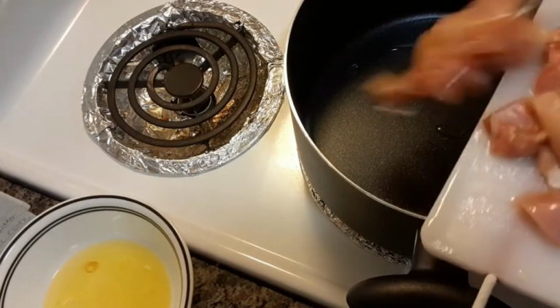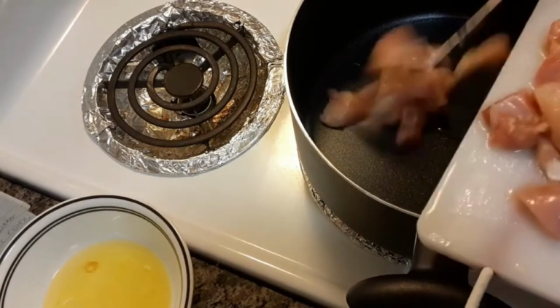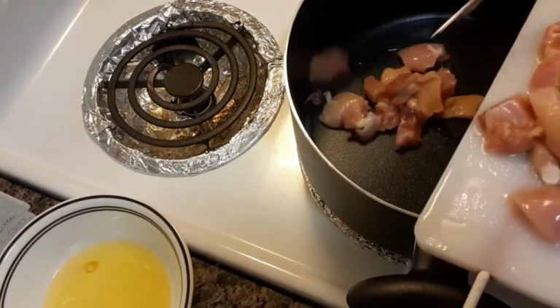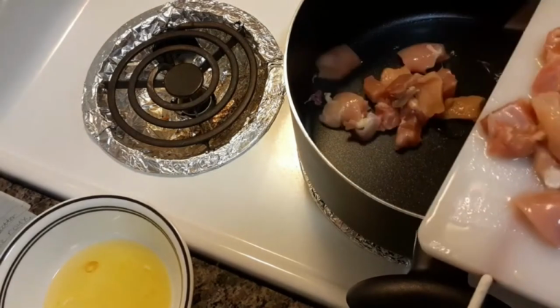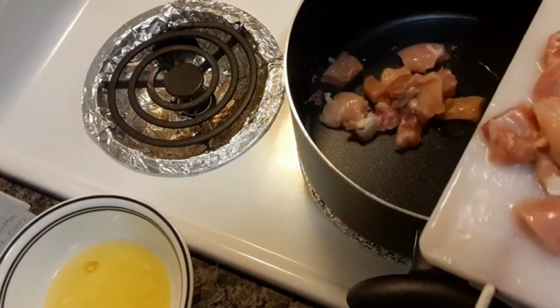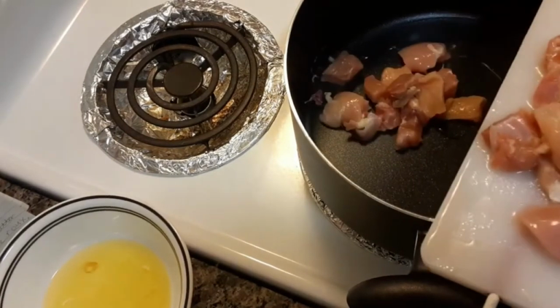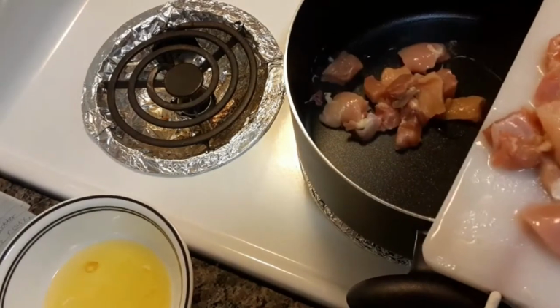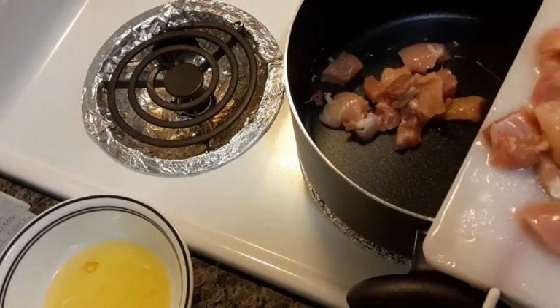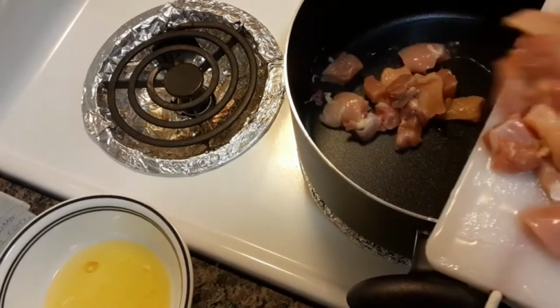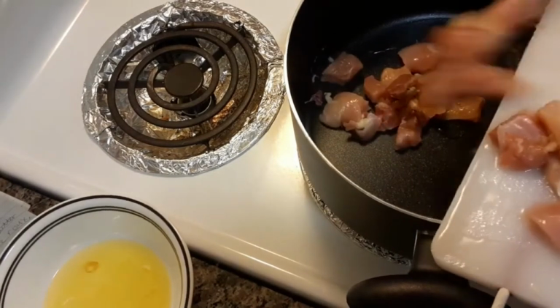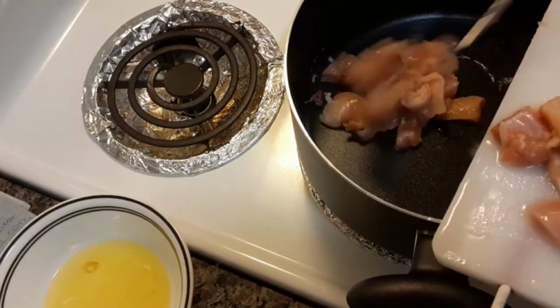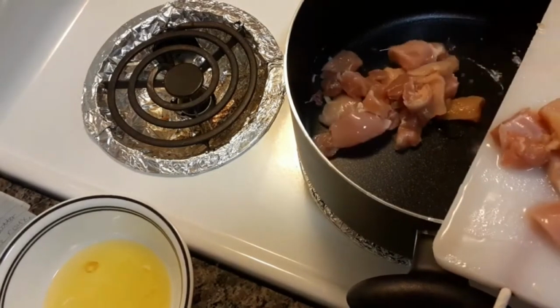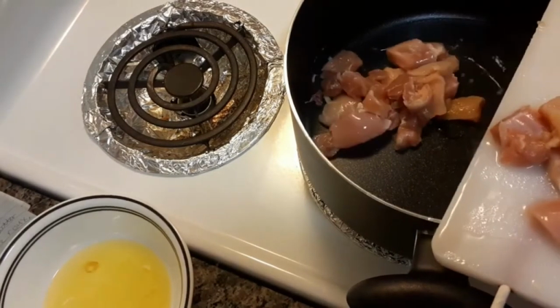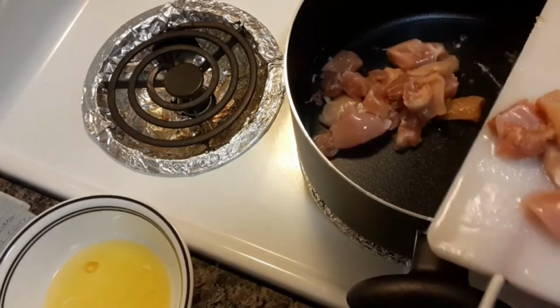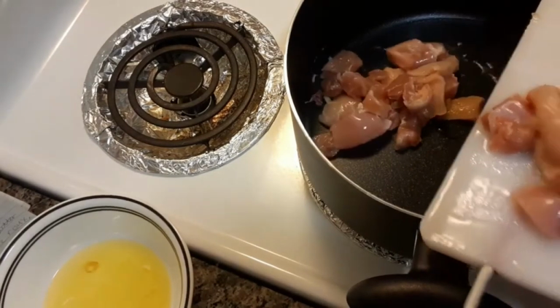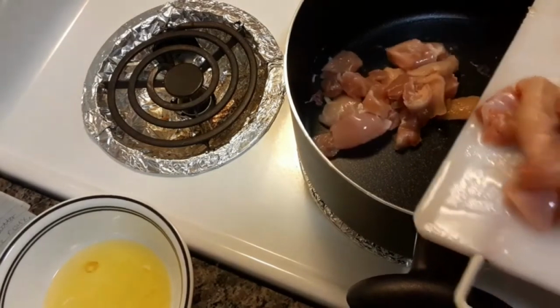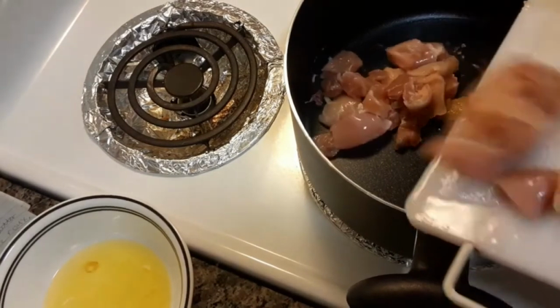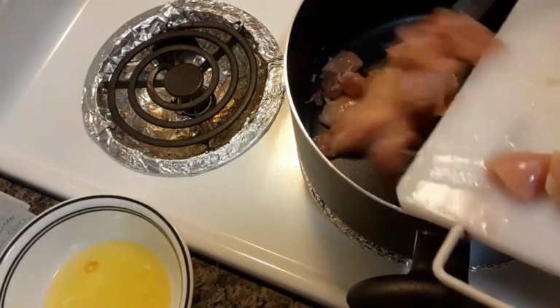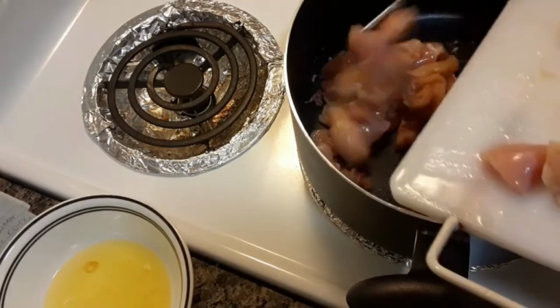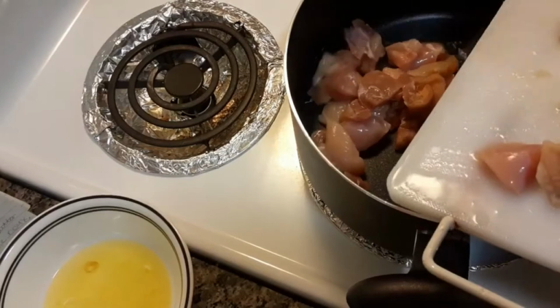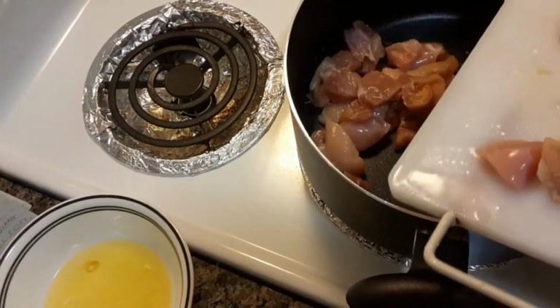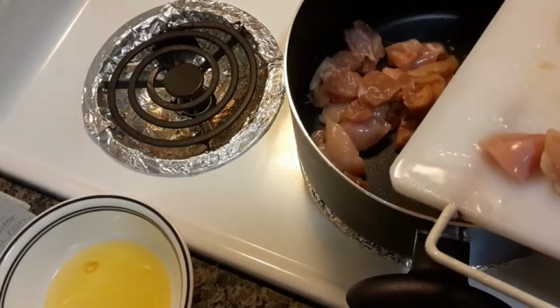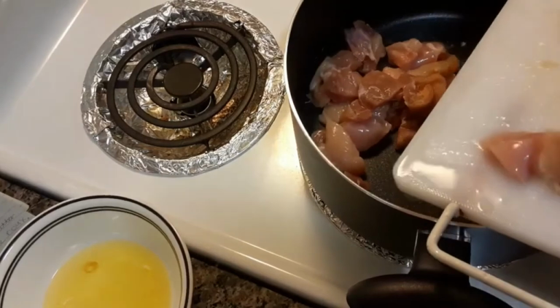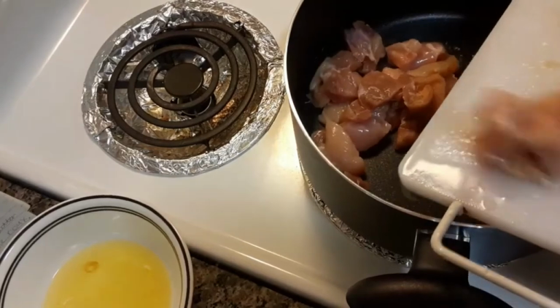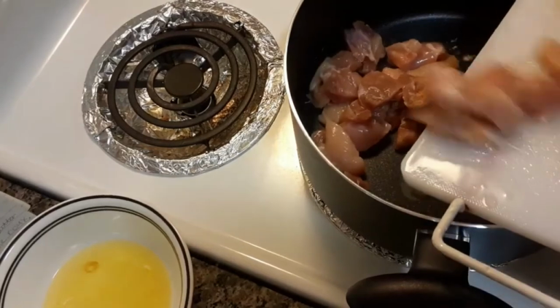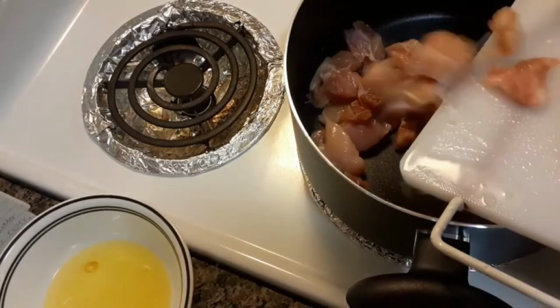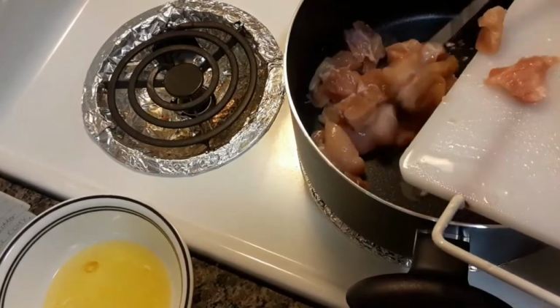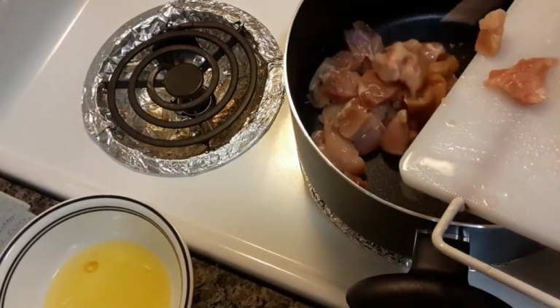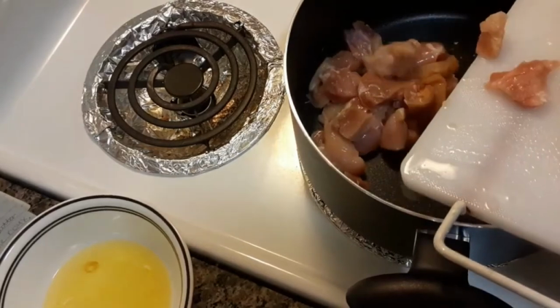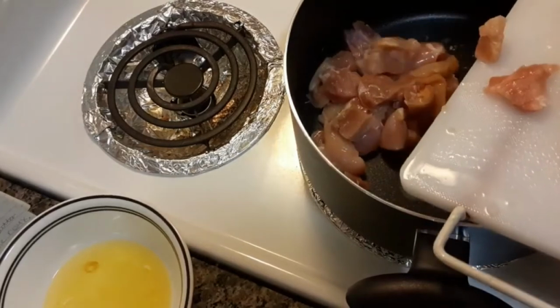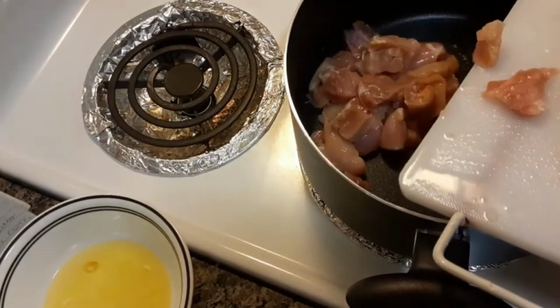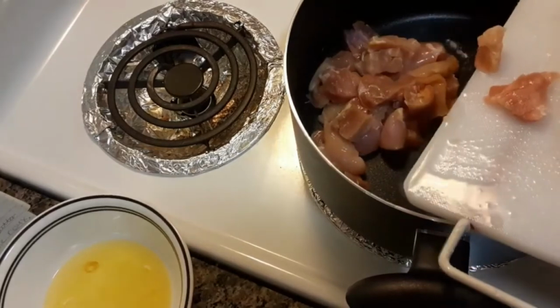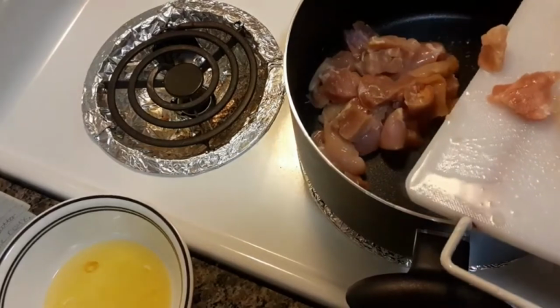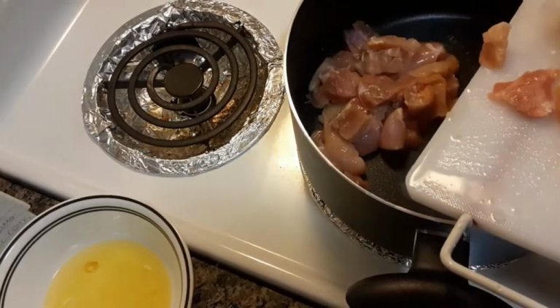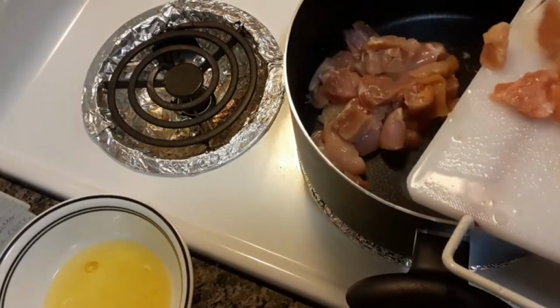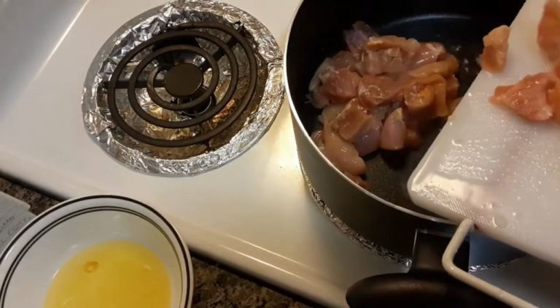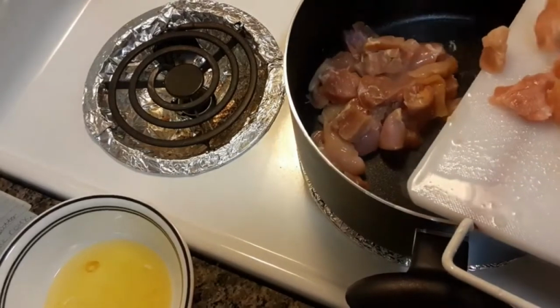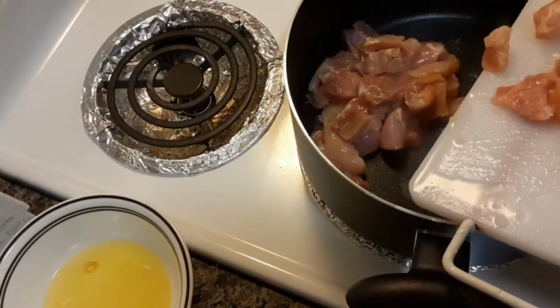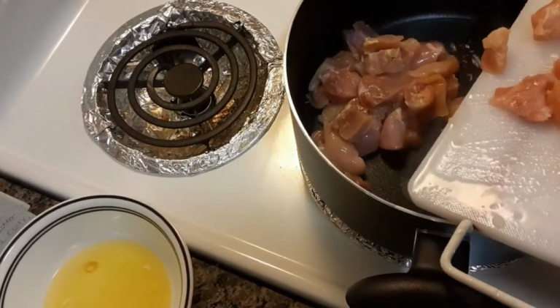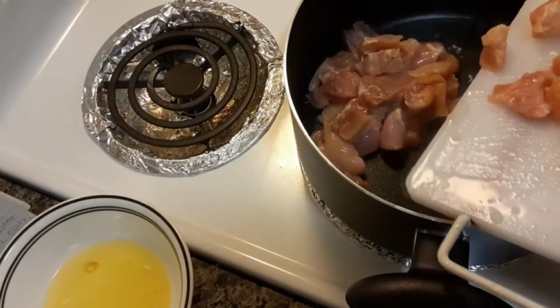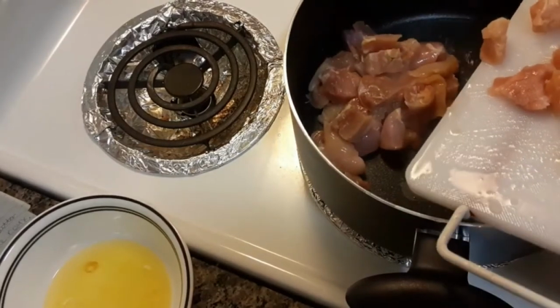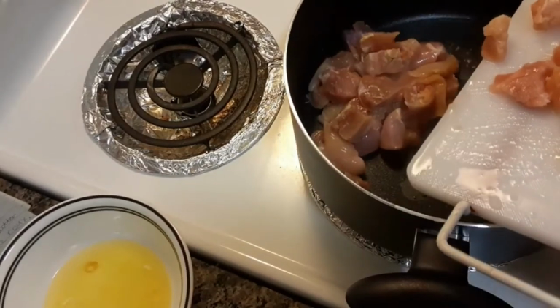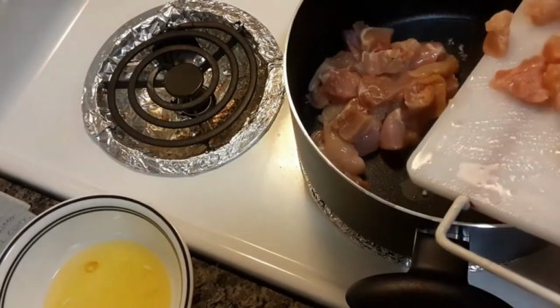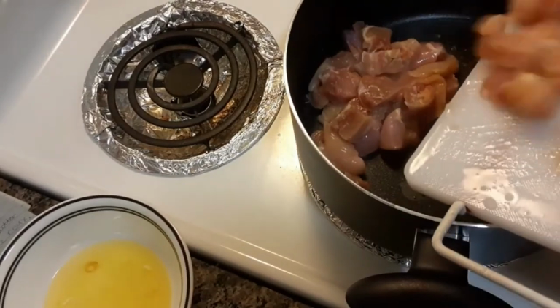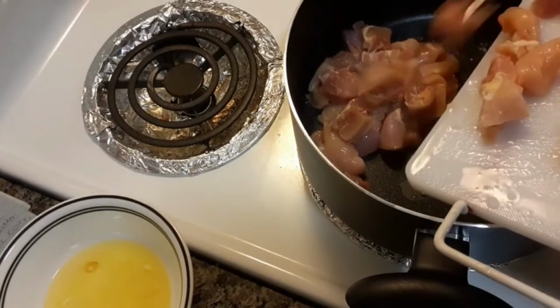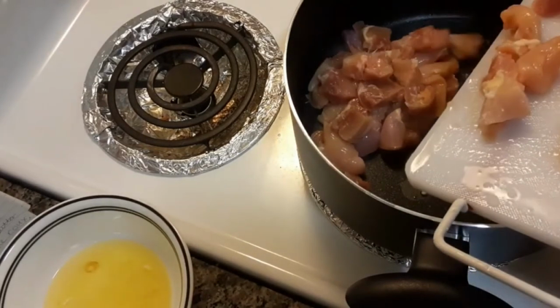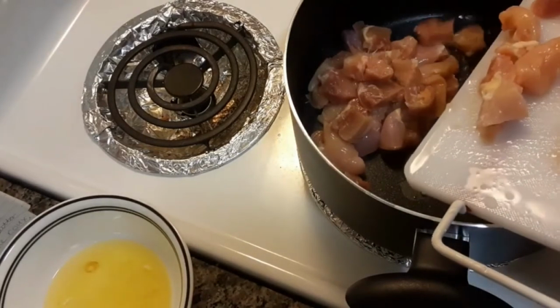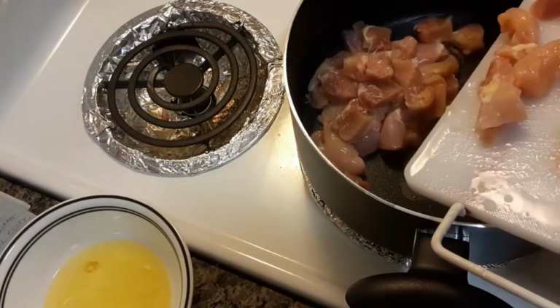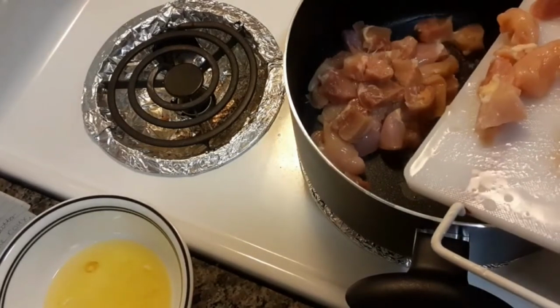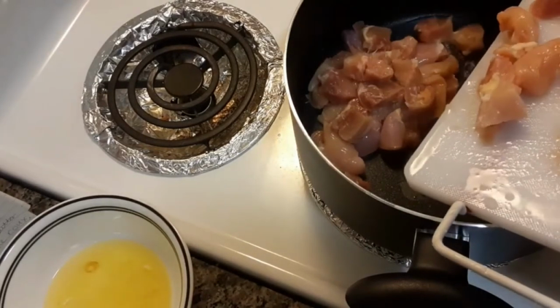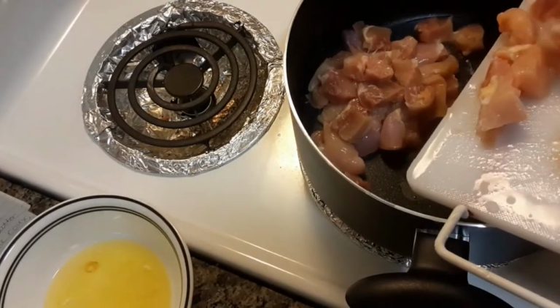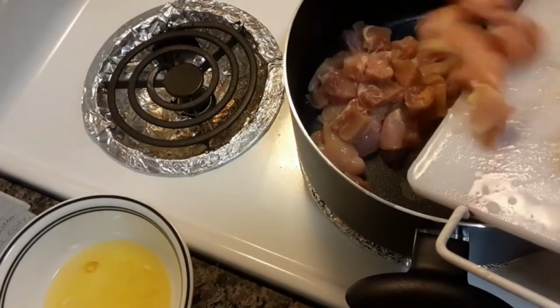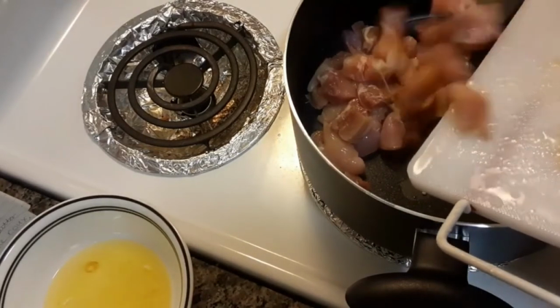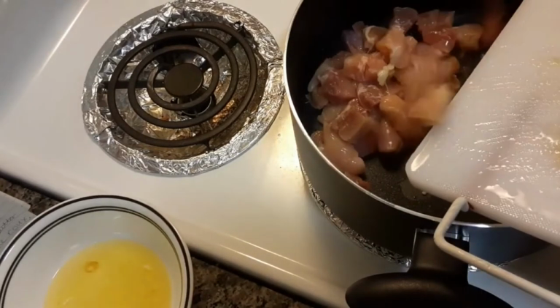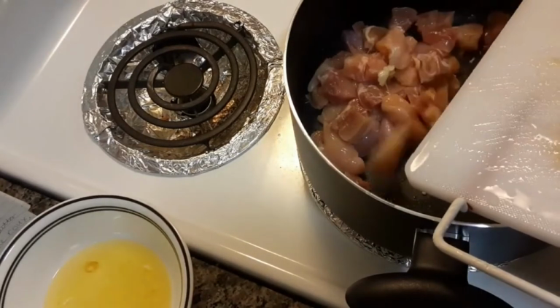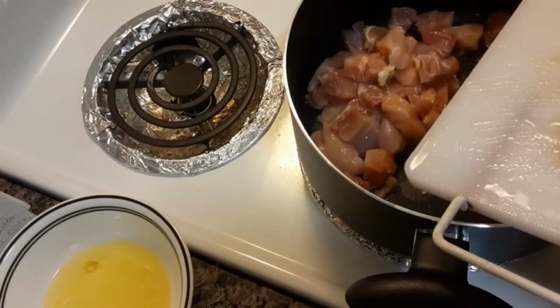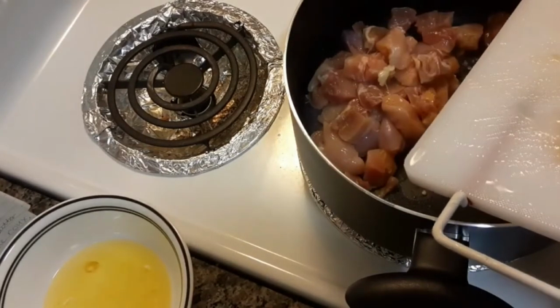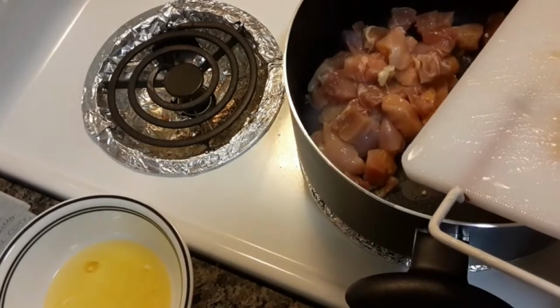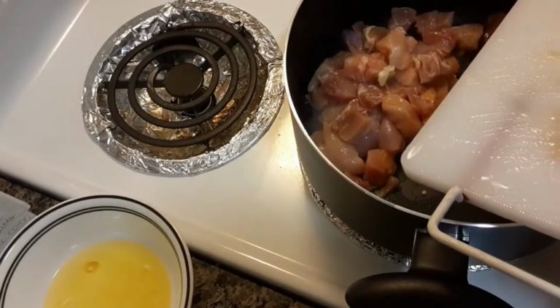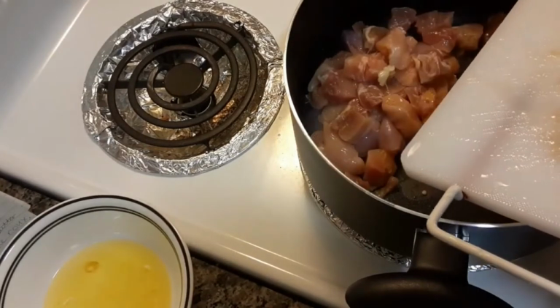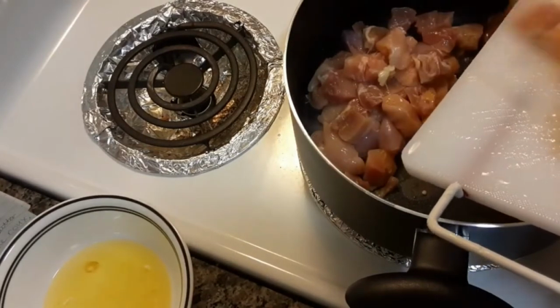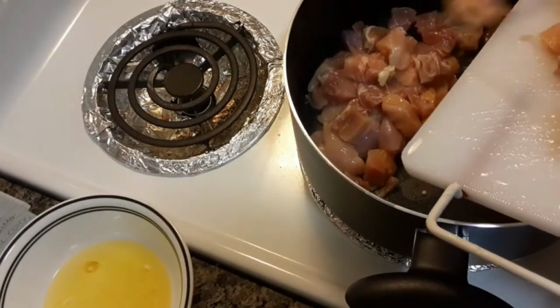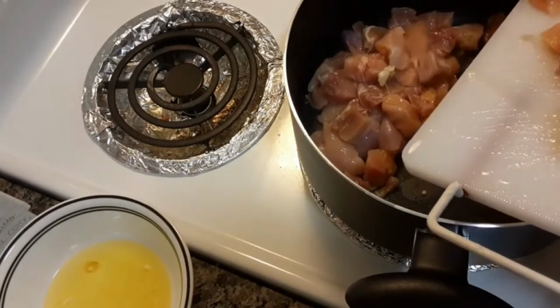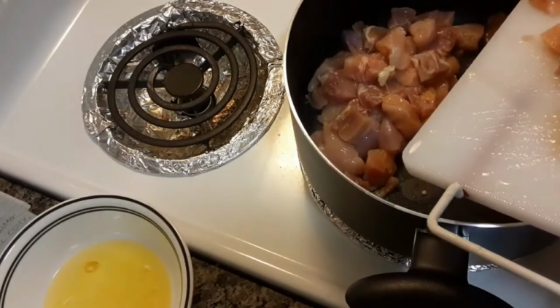Two cups of chicken in there. I've got chives and grass cut up together.